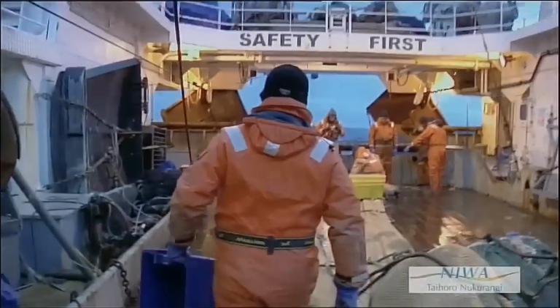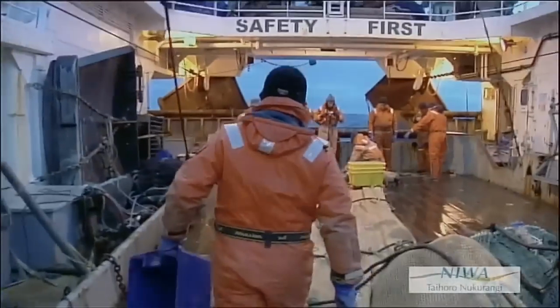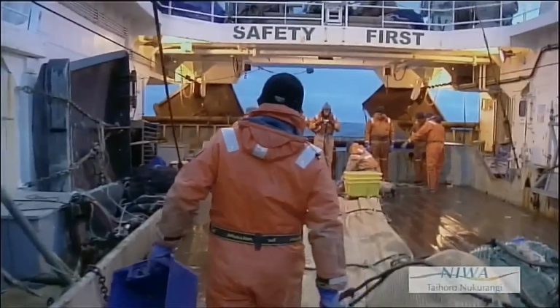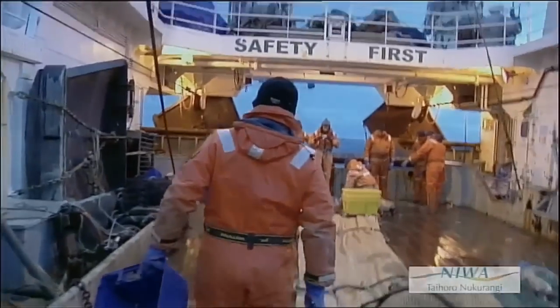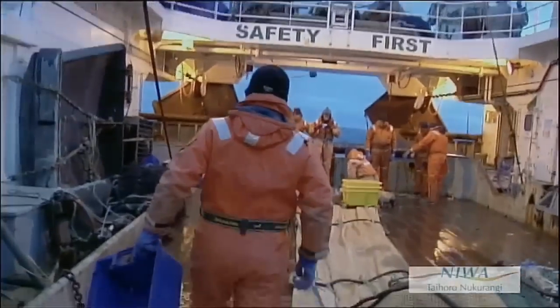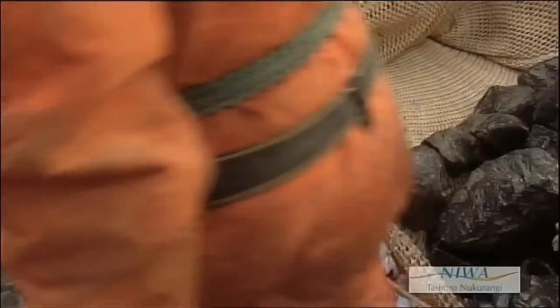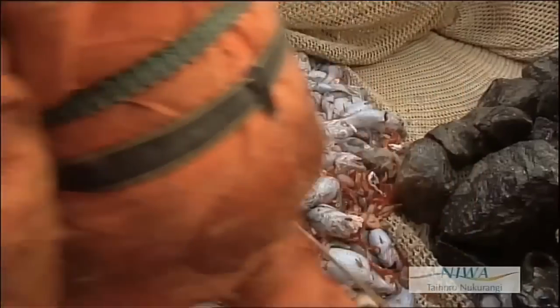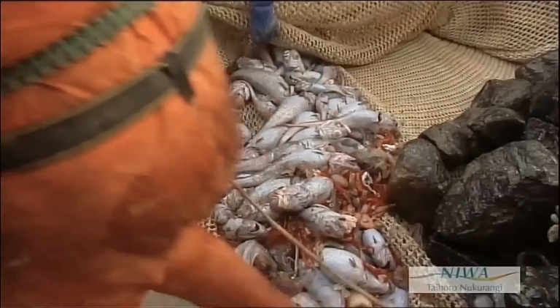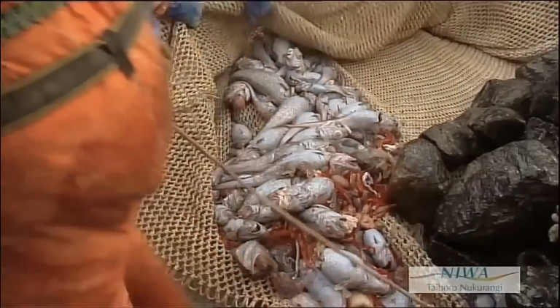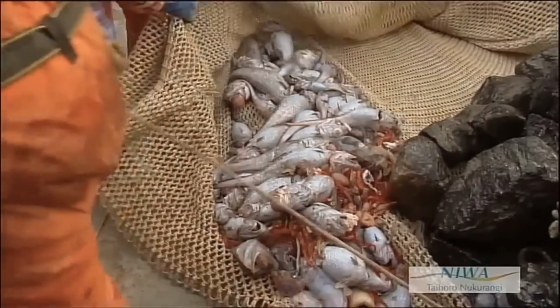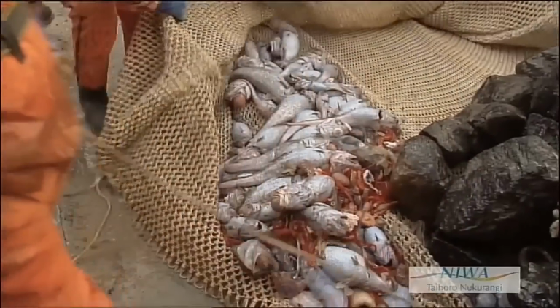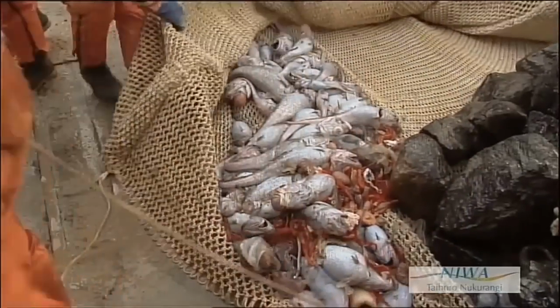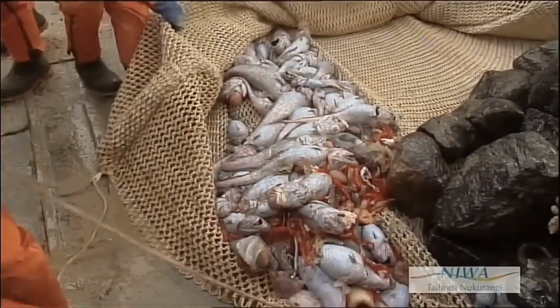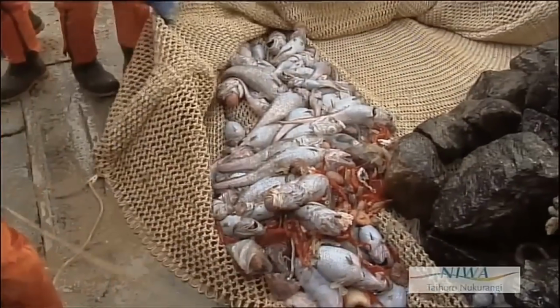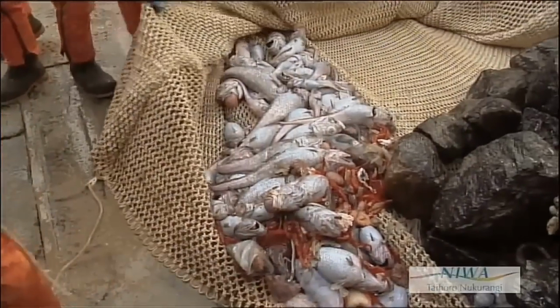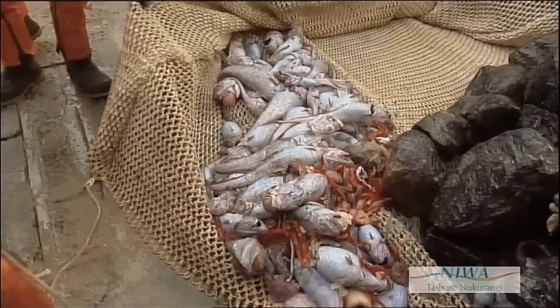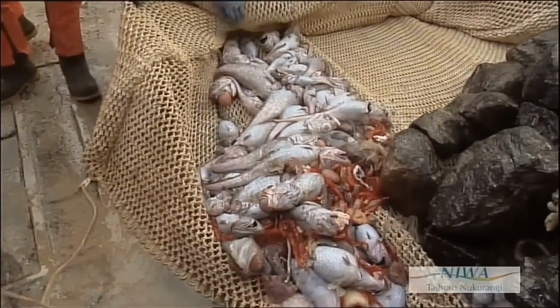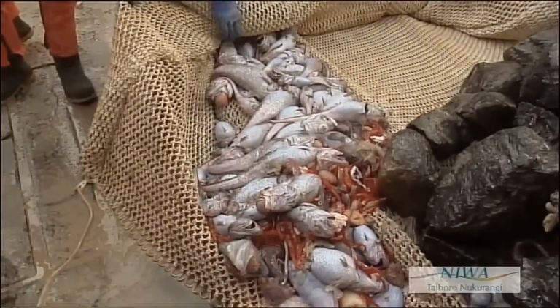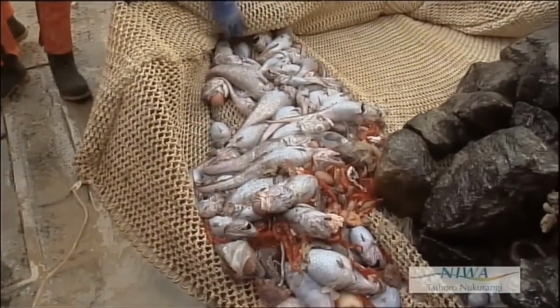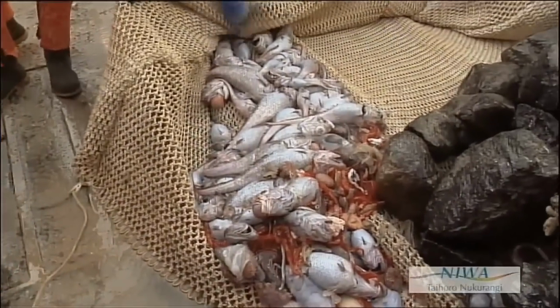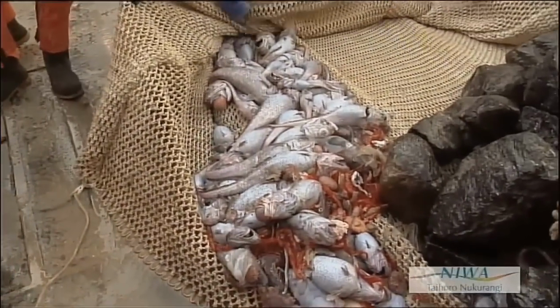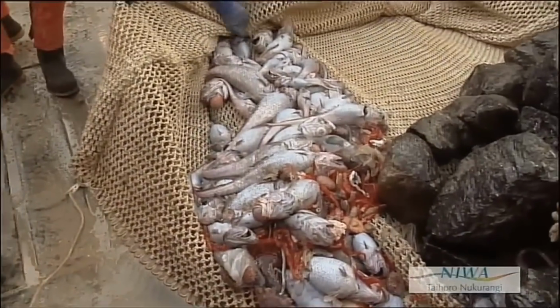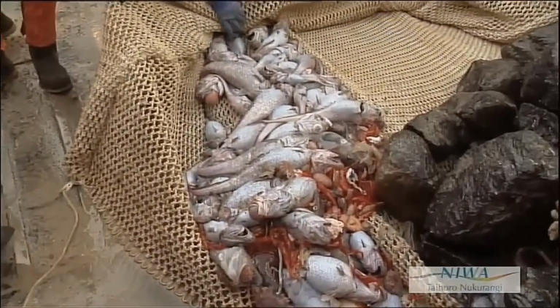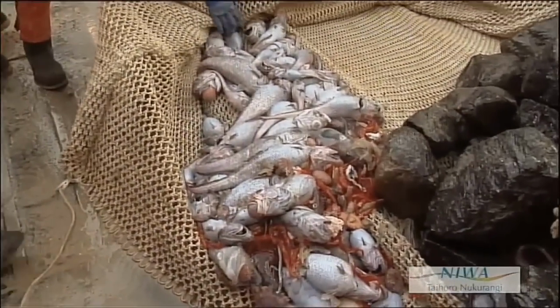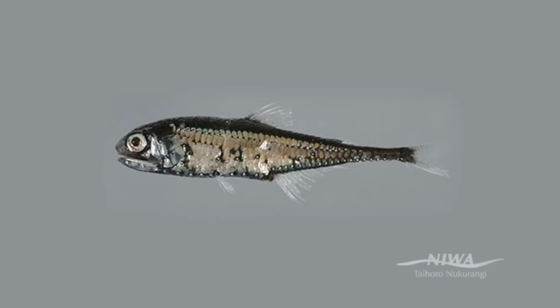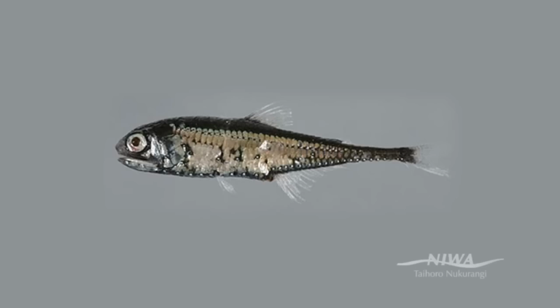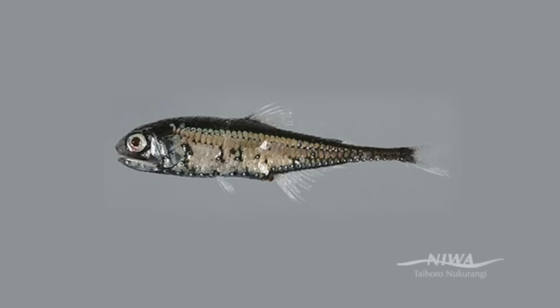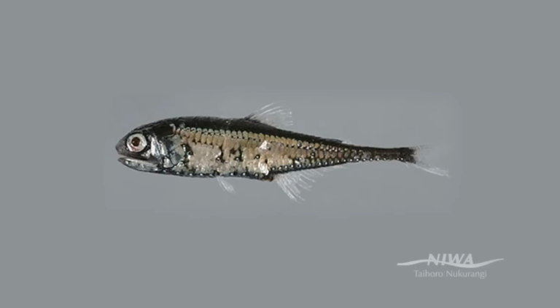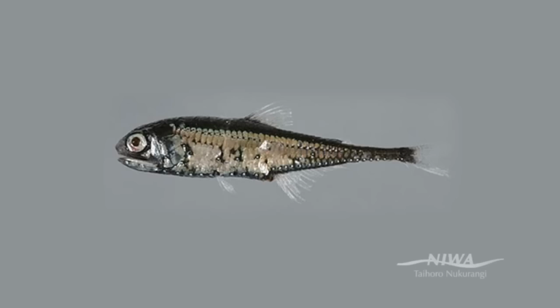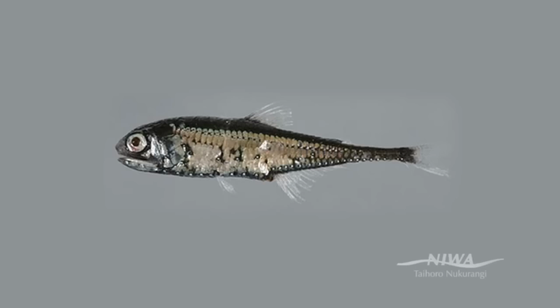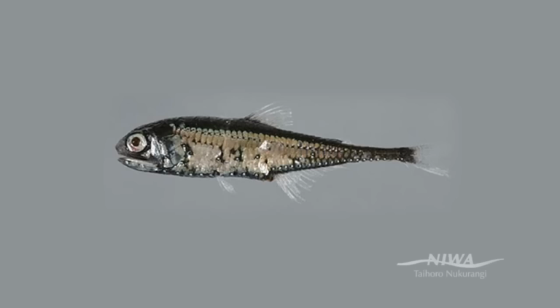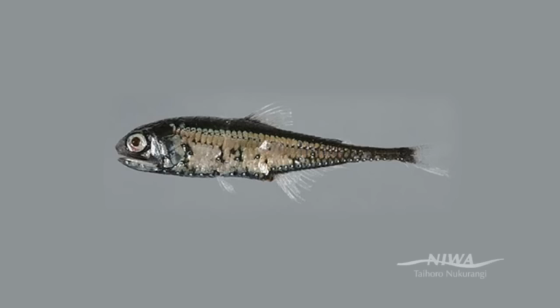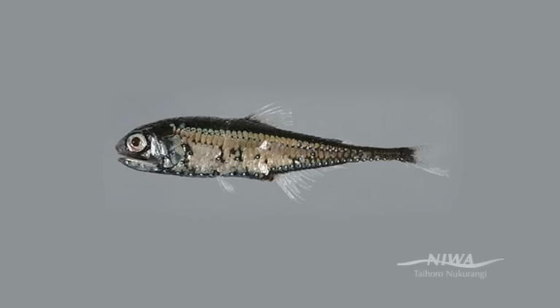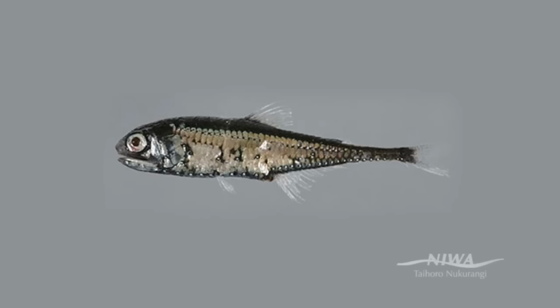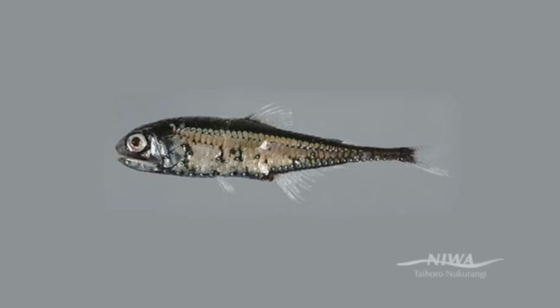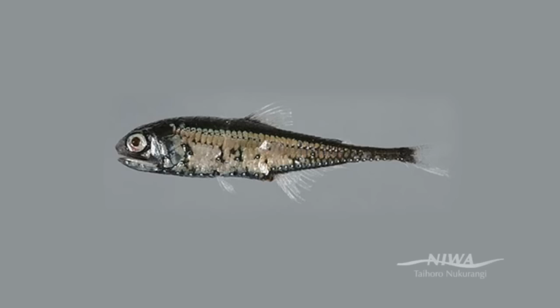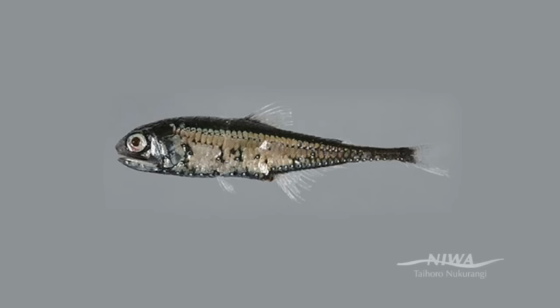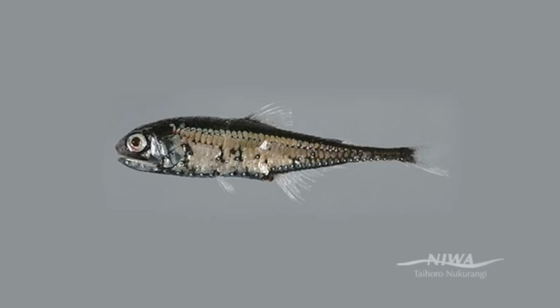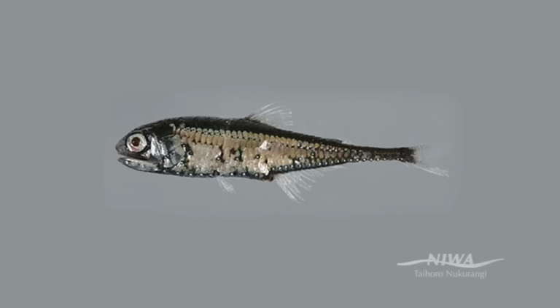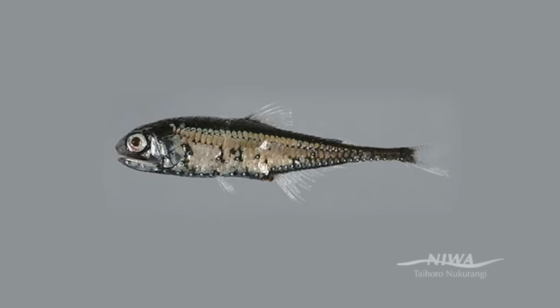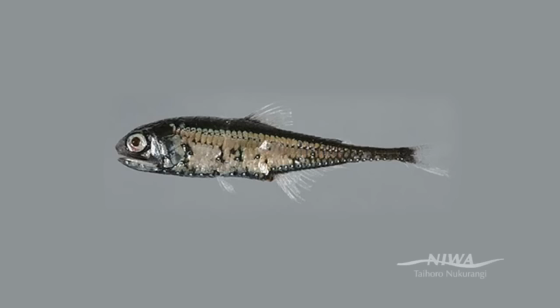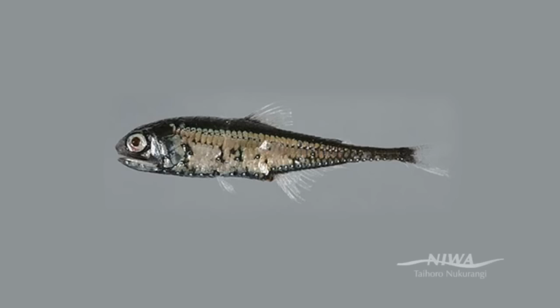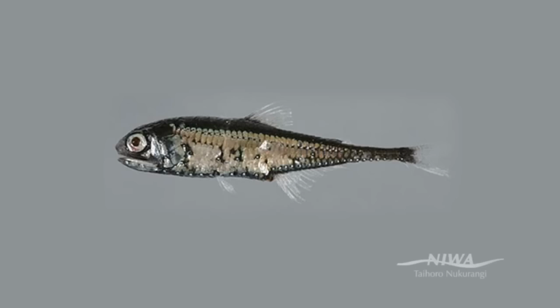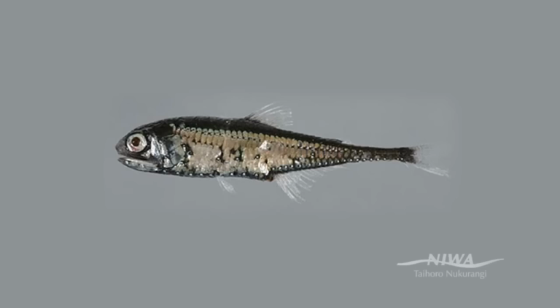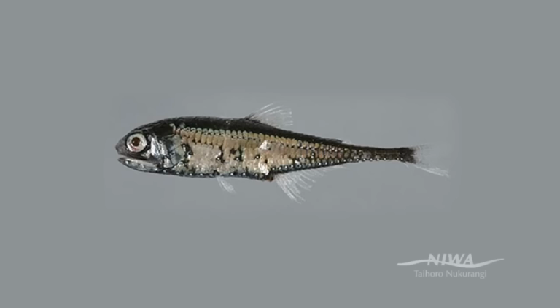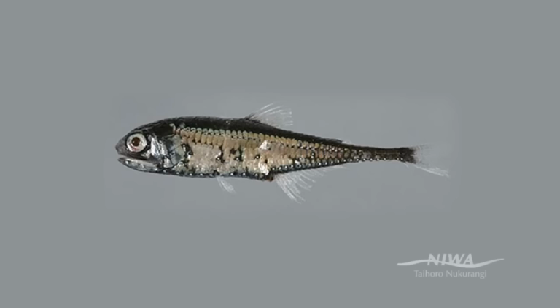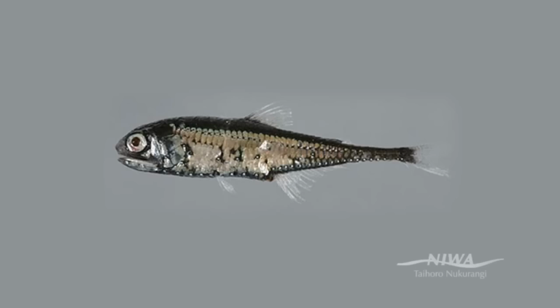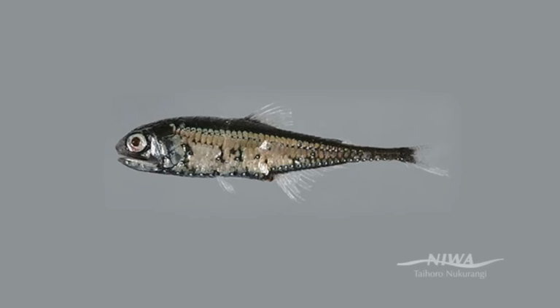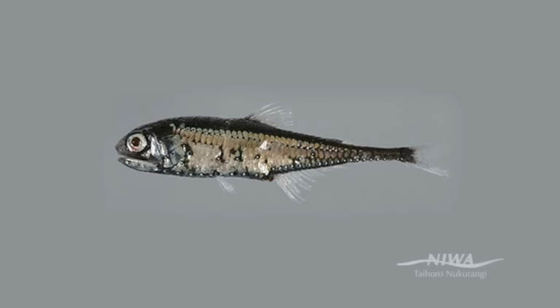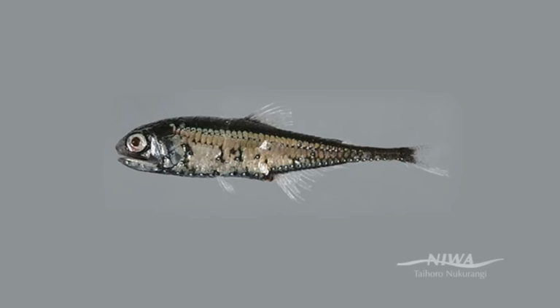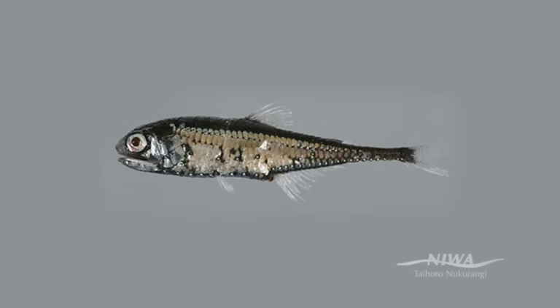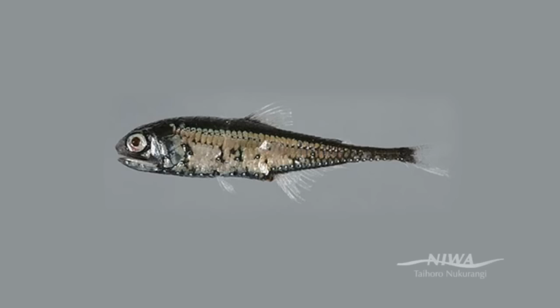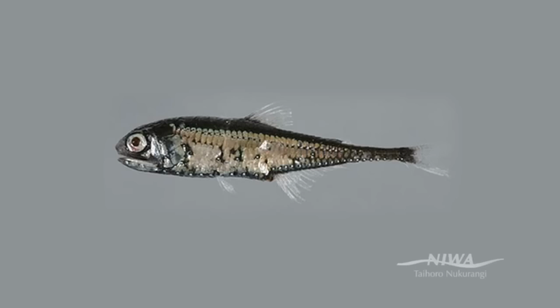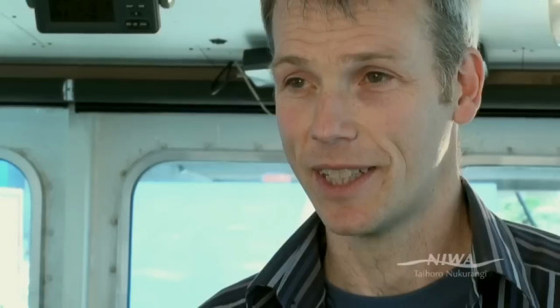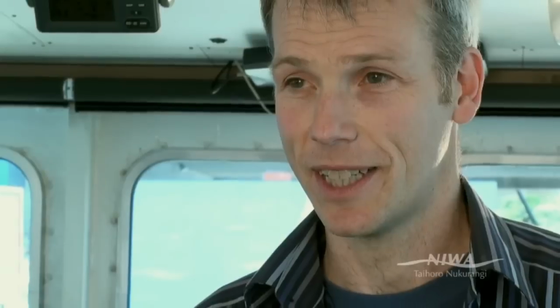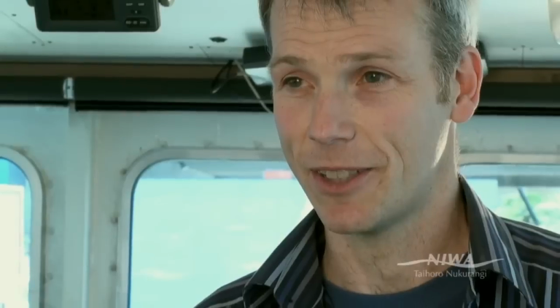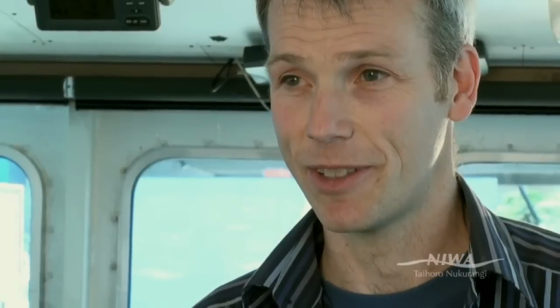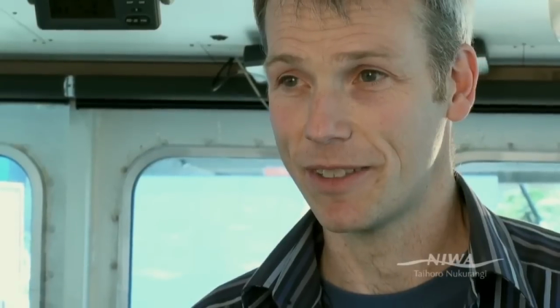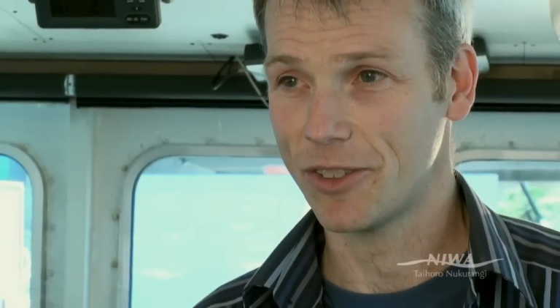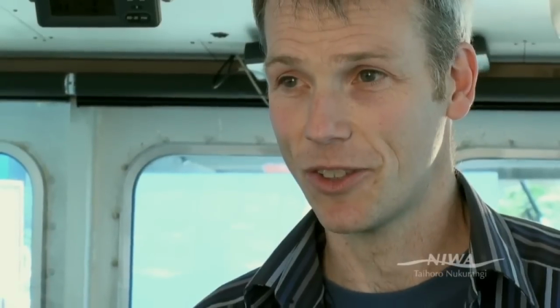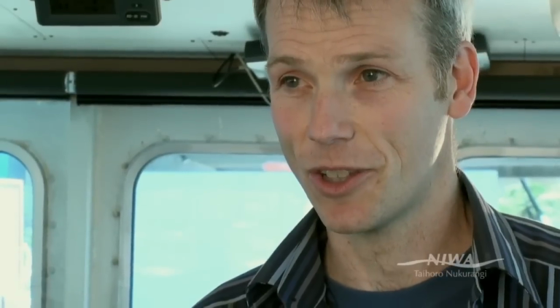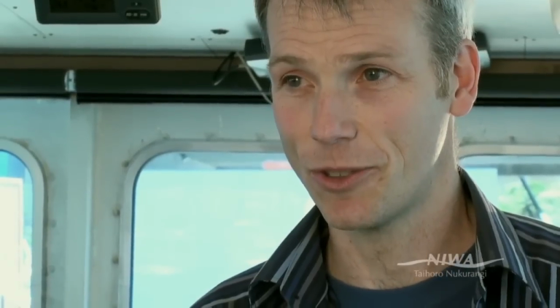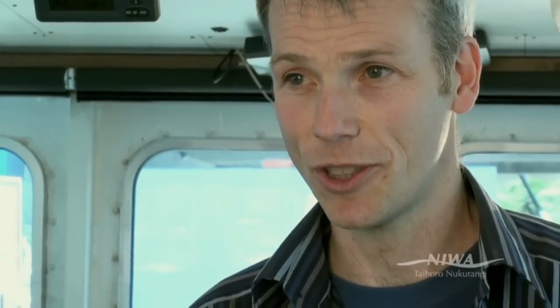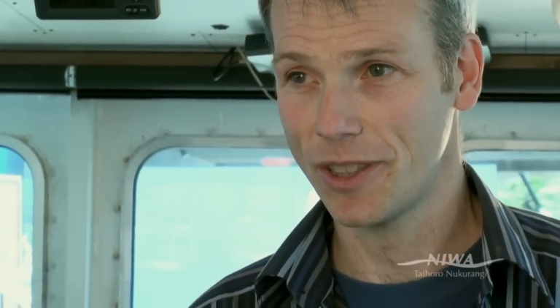There's also a lot of myctophids — particular myctophids — small mid-water fish species living in the deeper waters around the Southern Ocean.